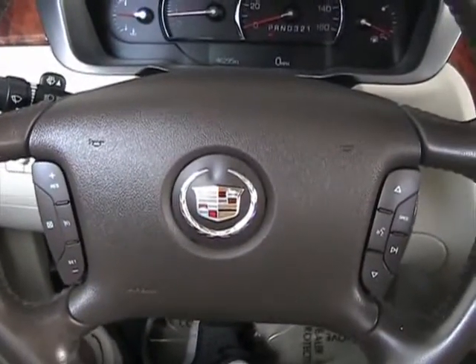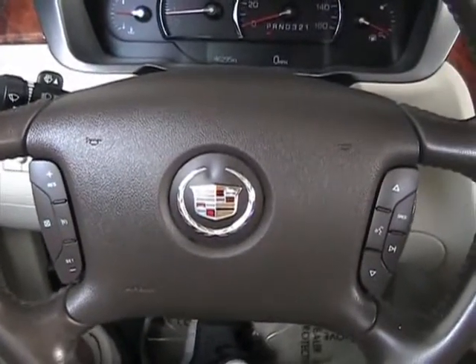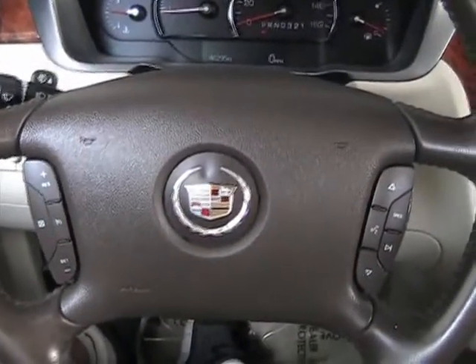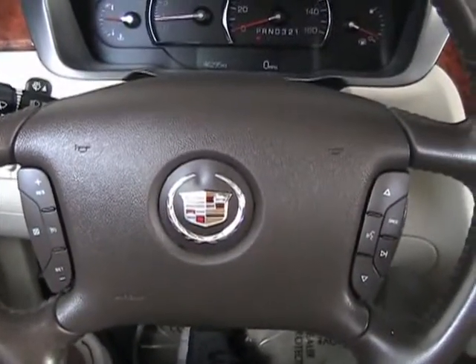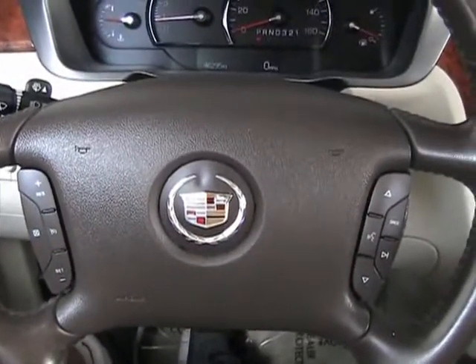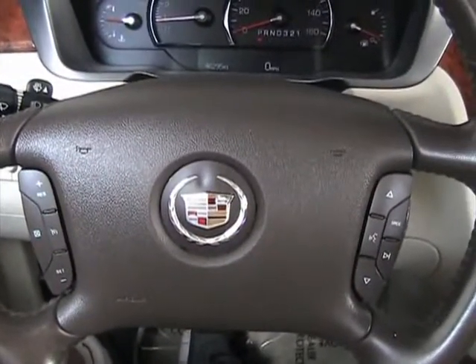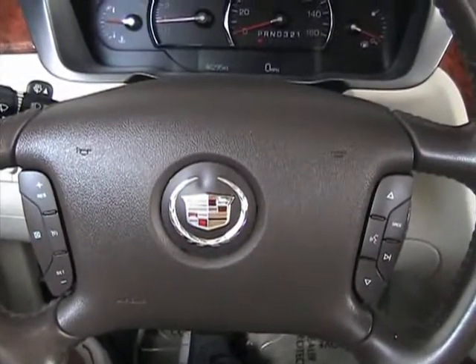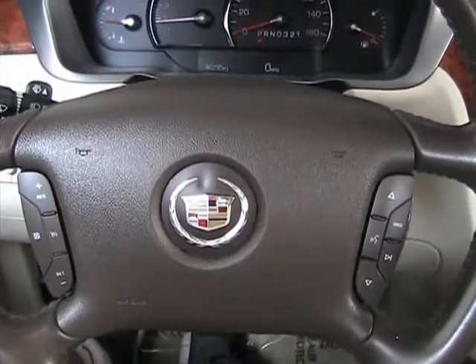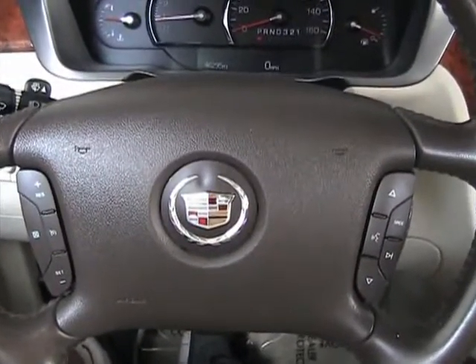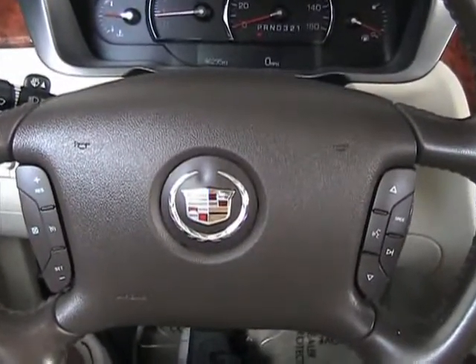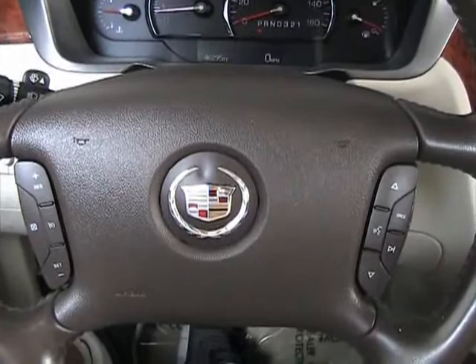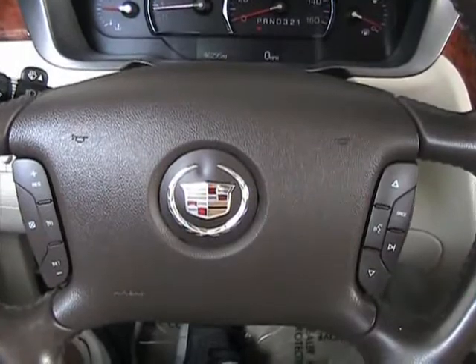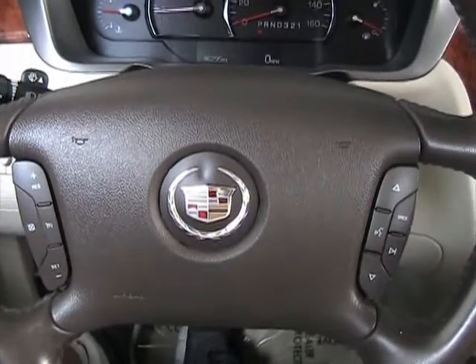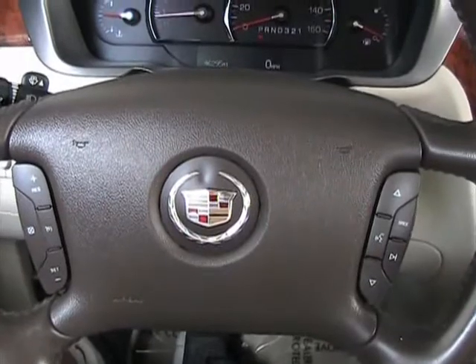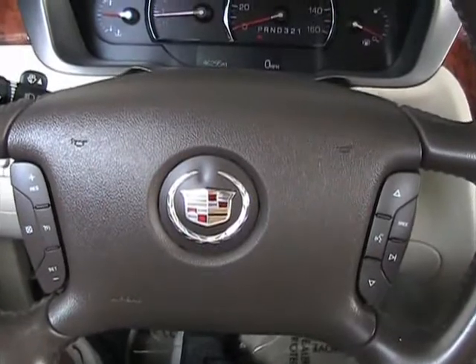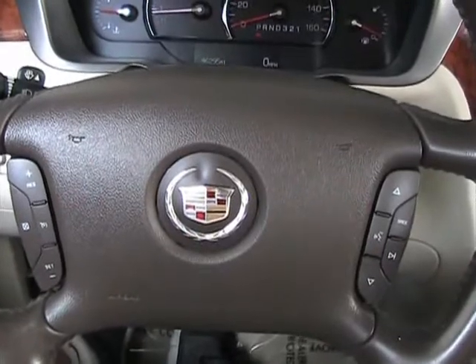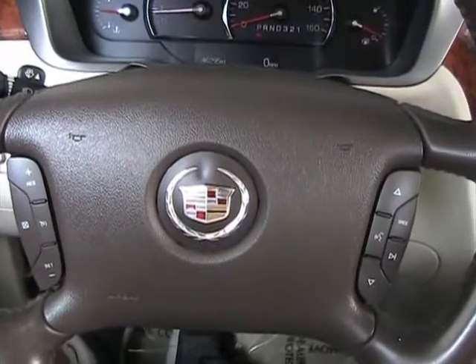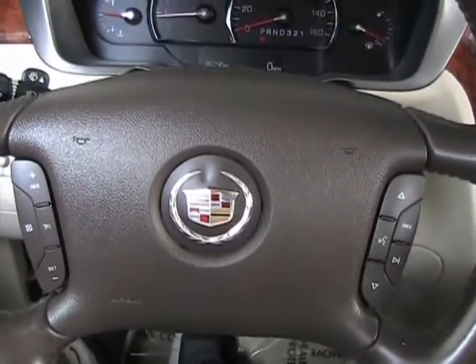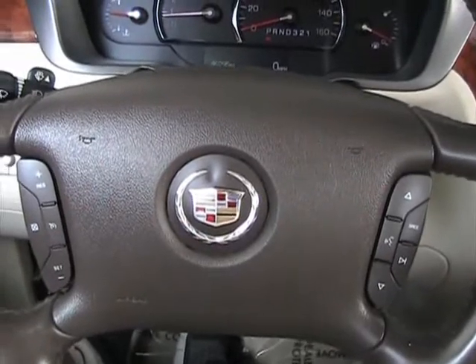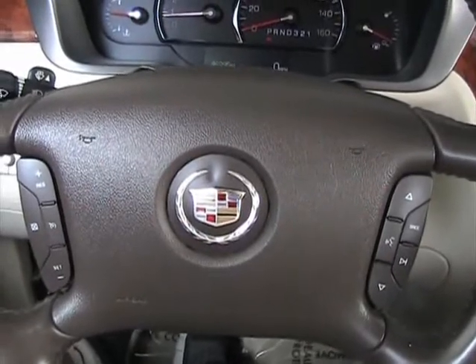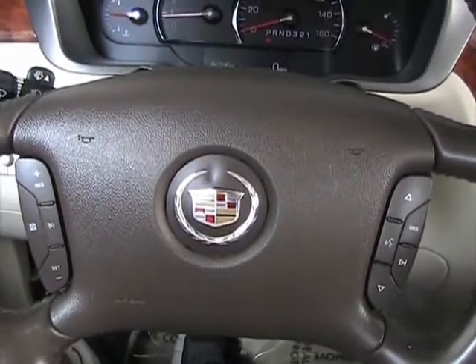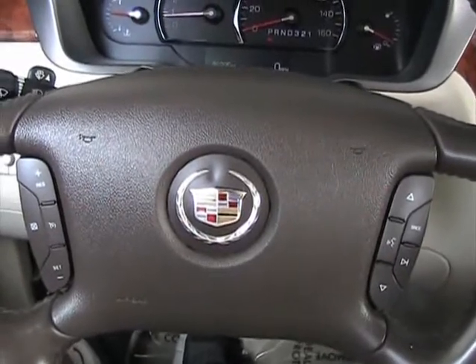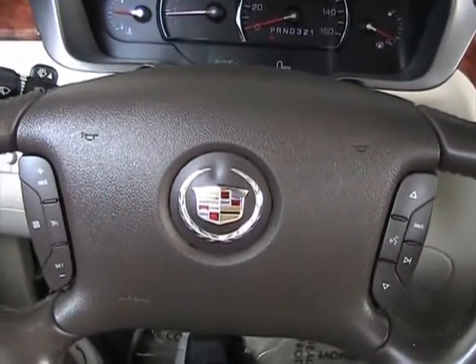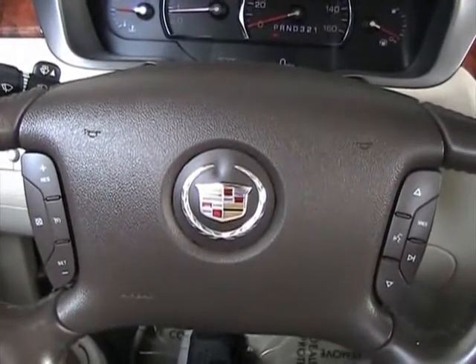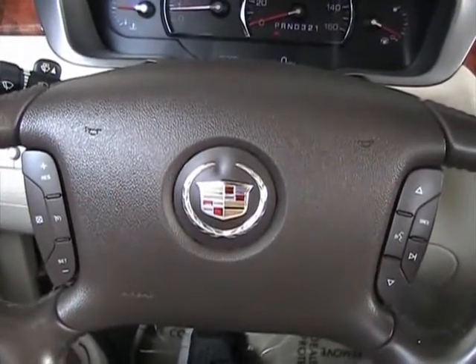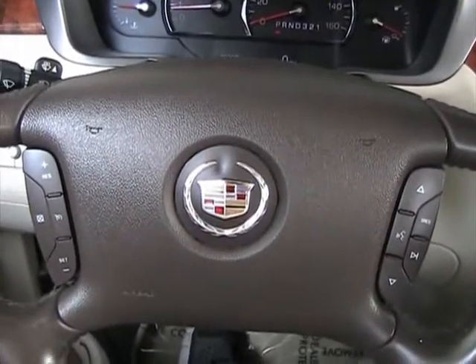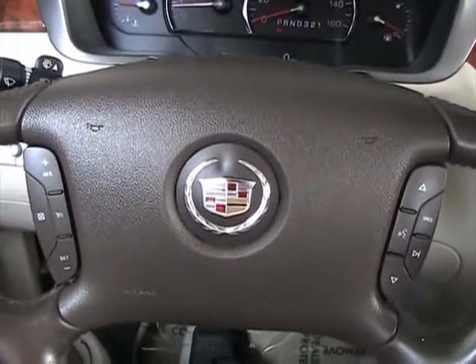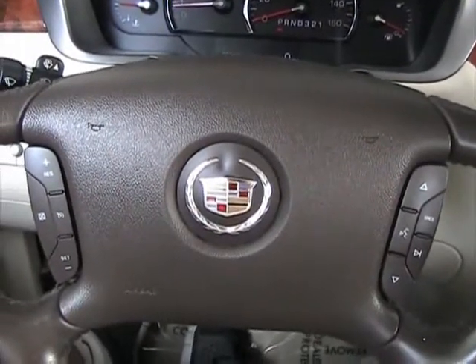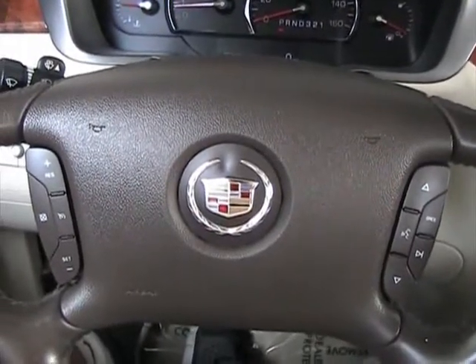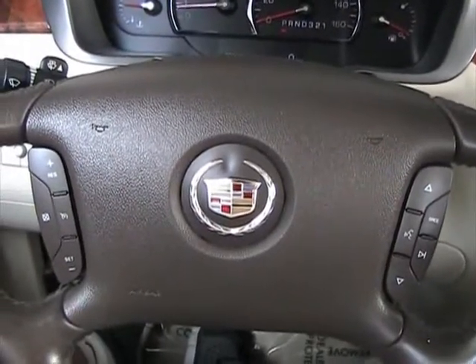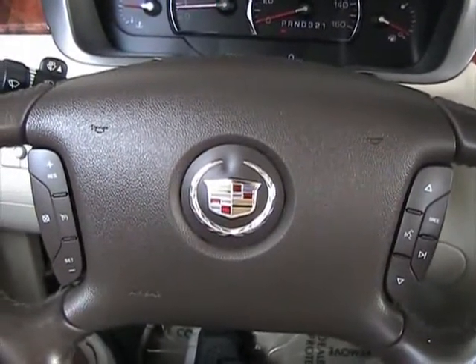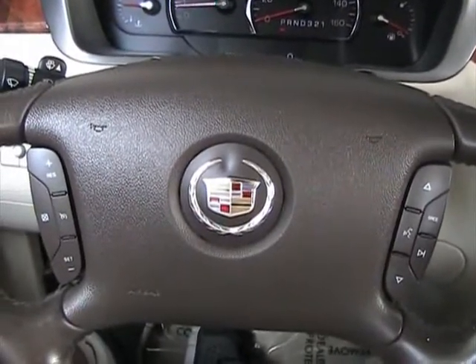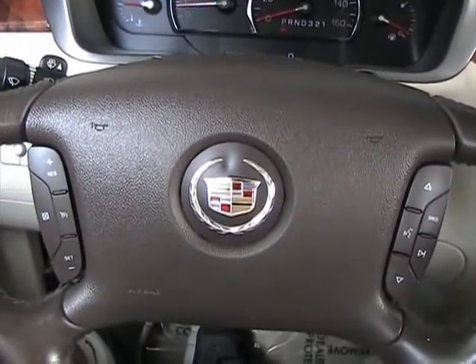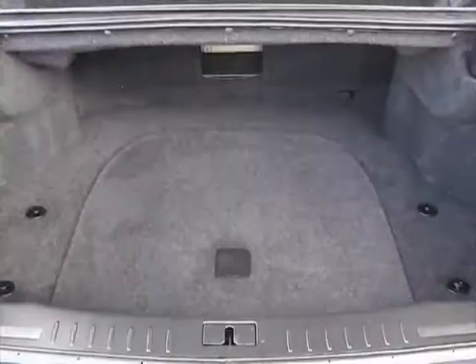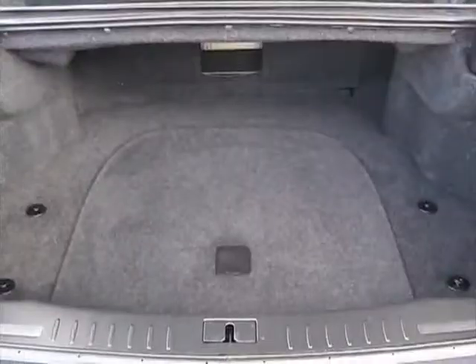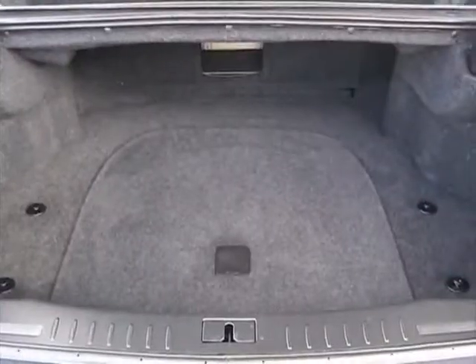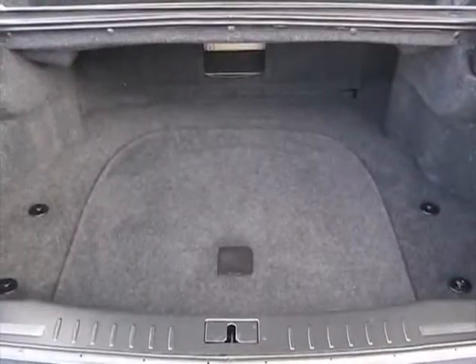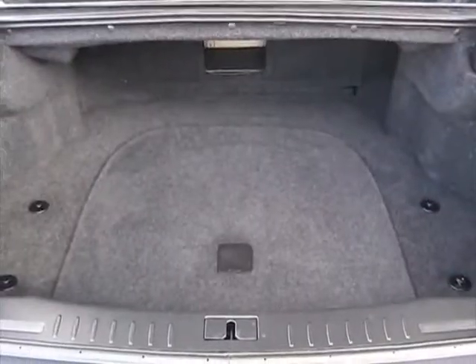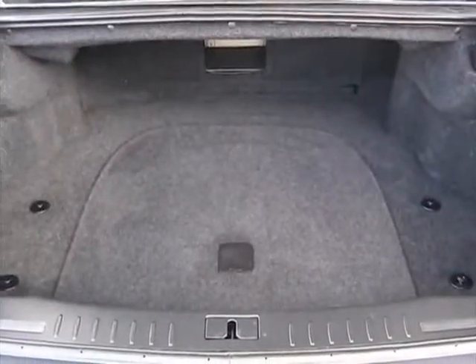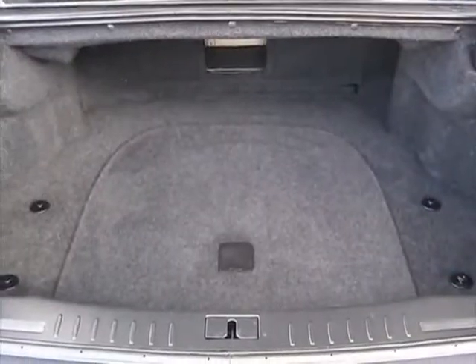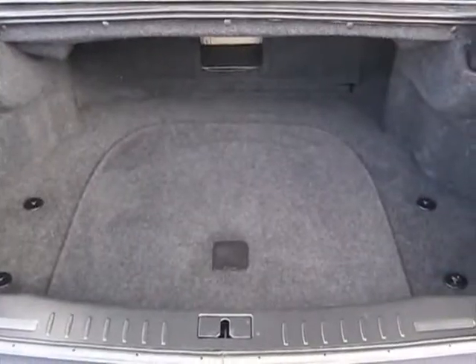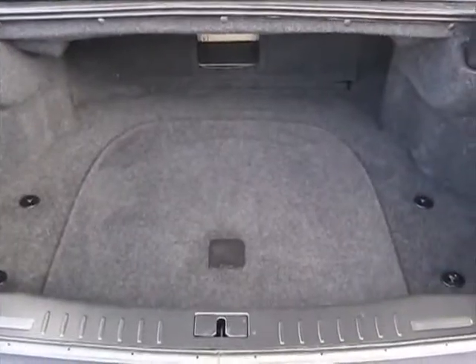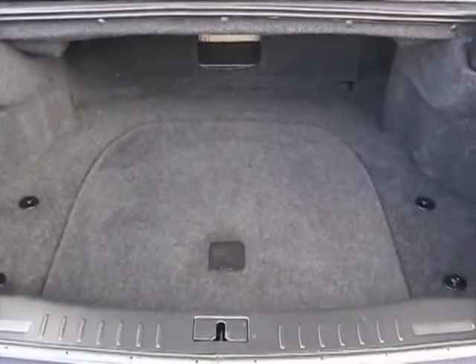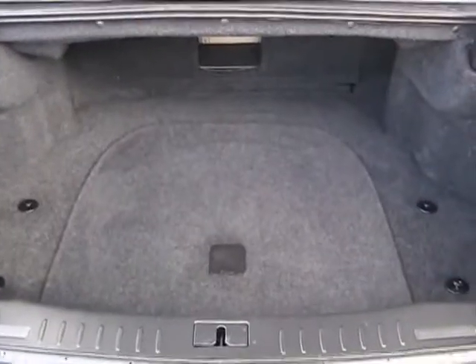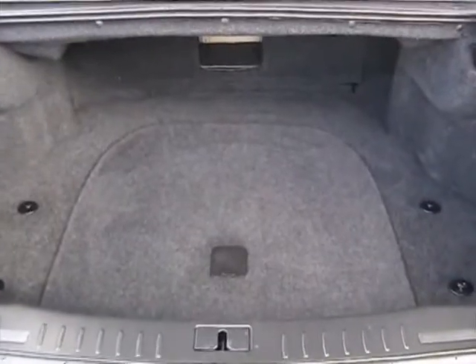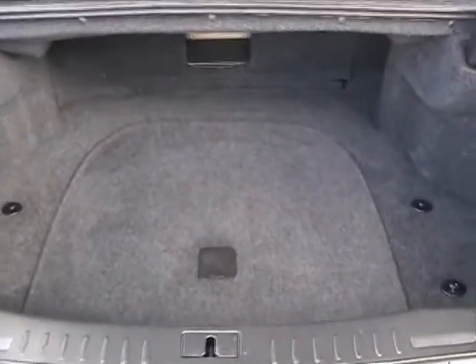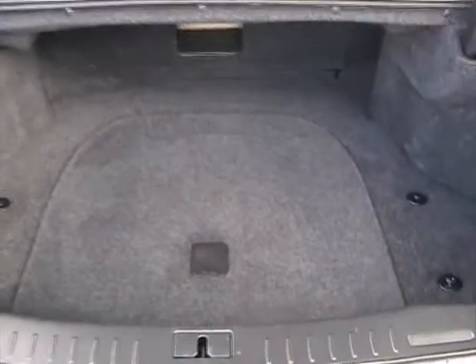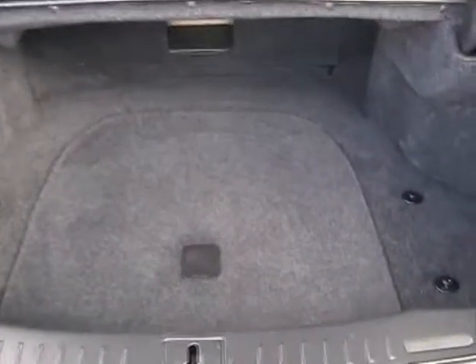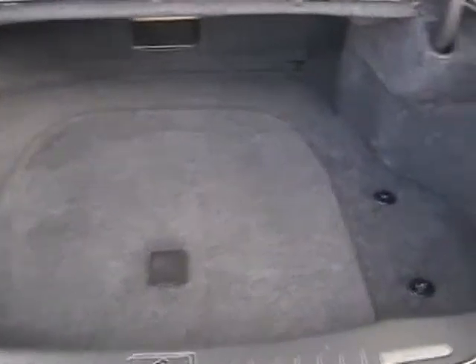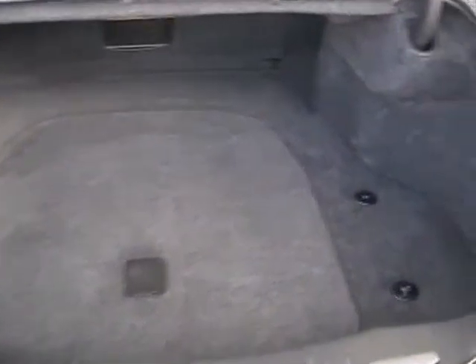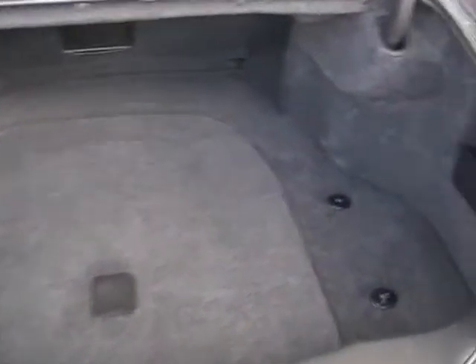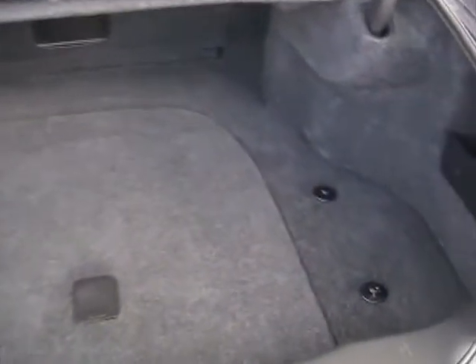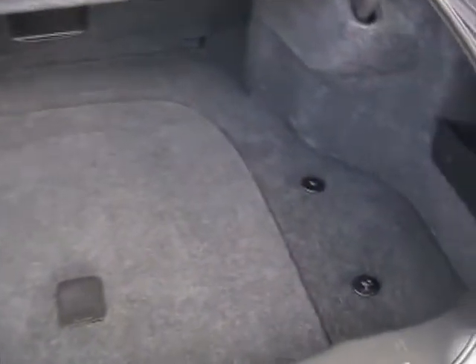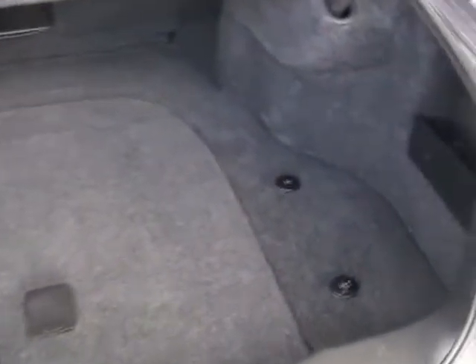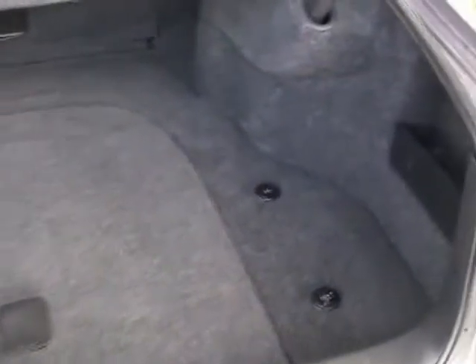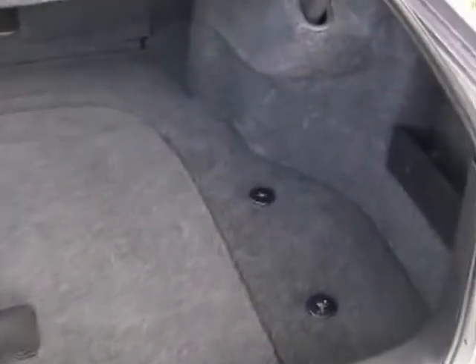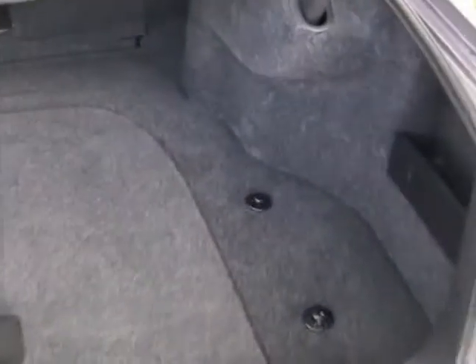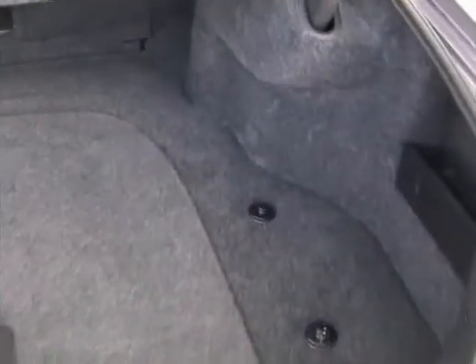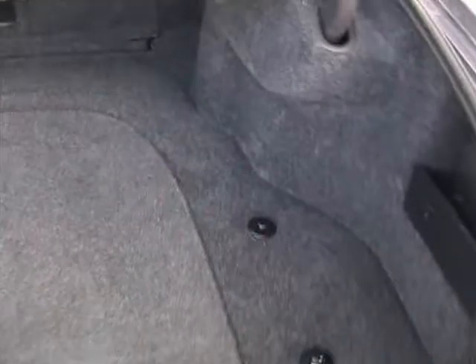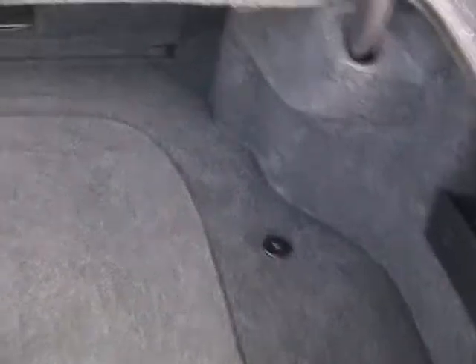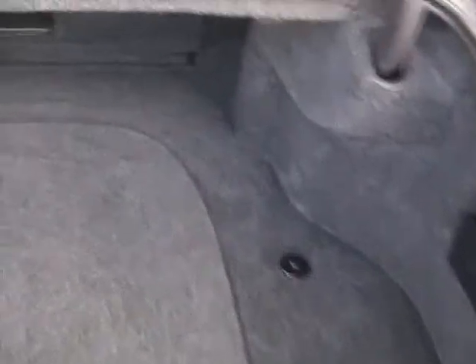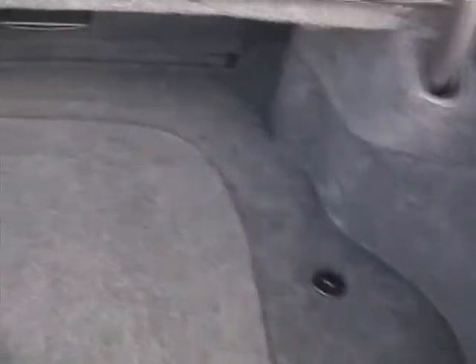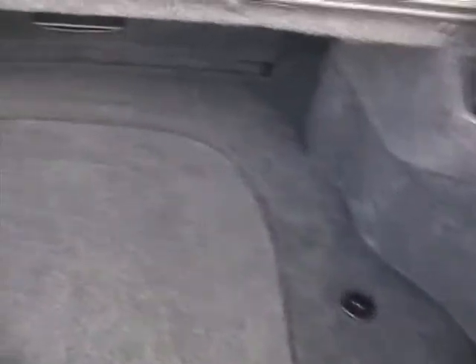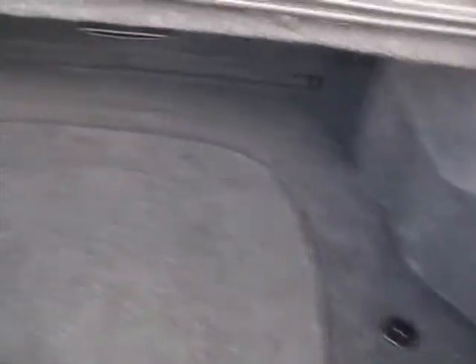That concludes our video for the interior. The trunk is clean and in great condition.